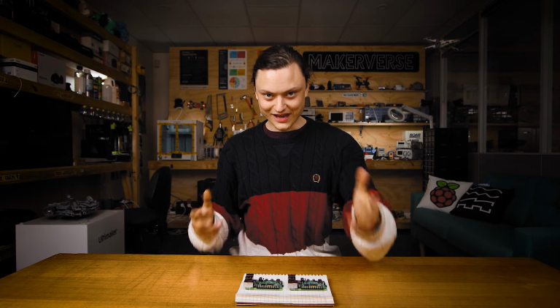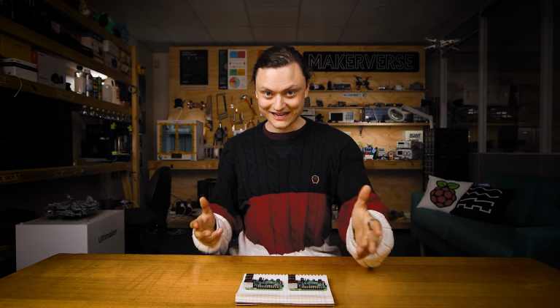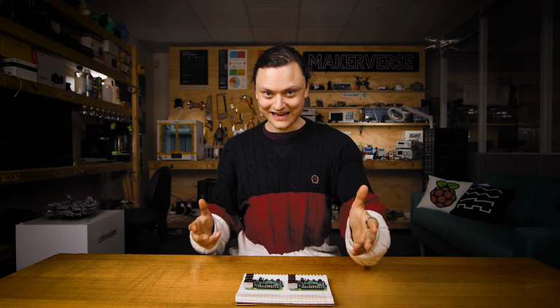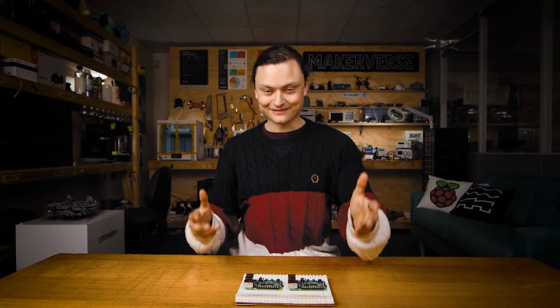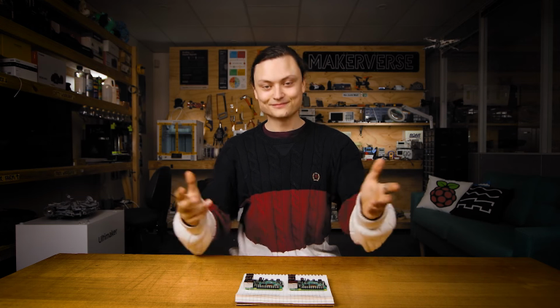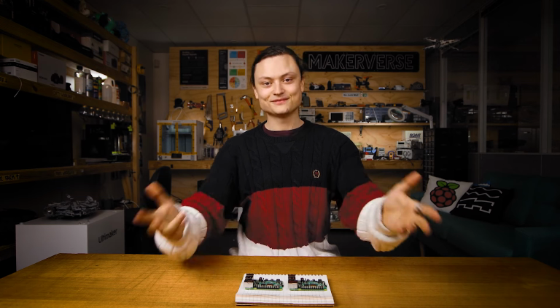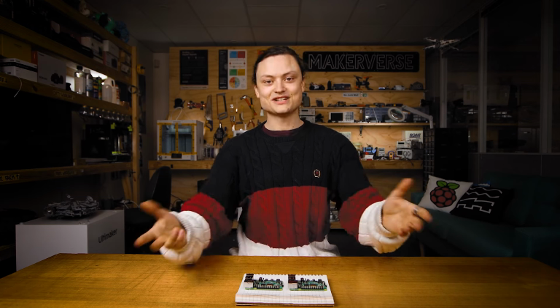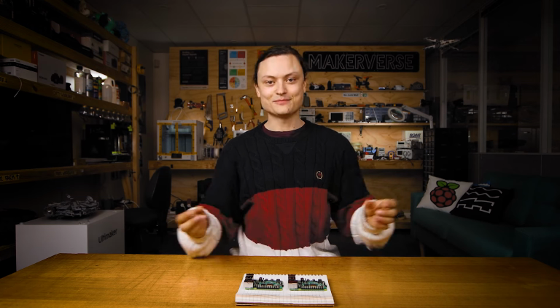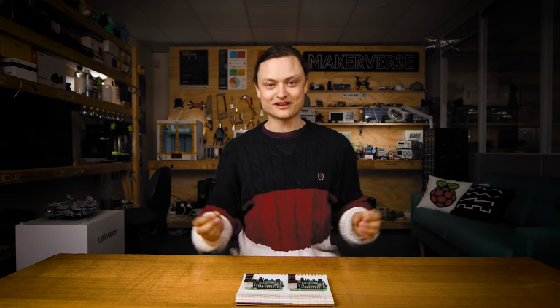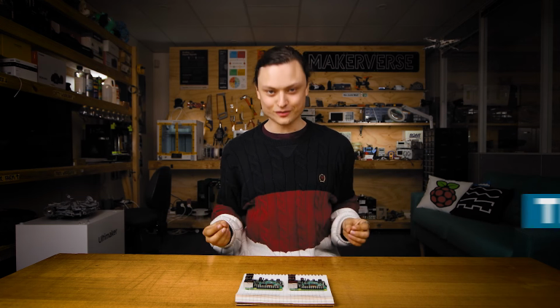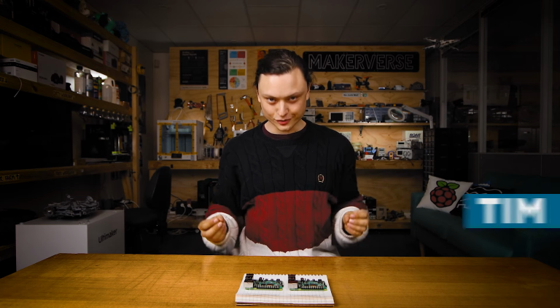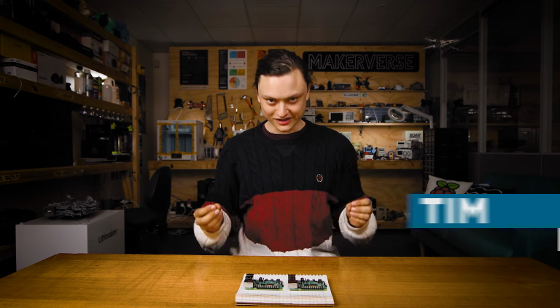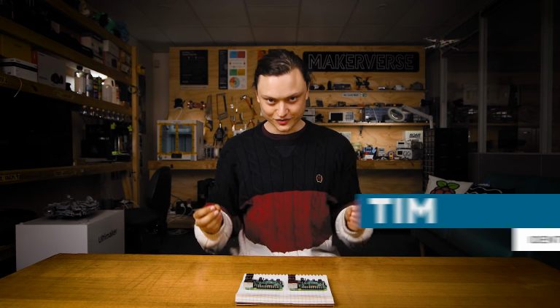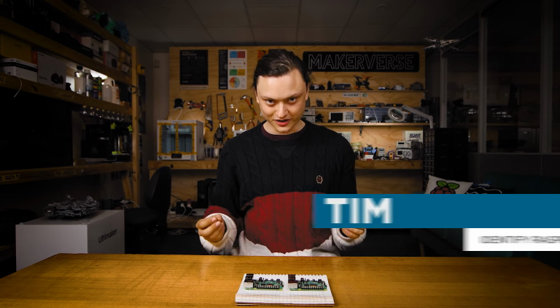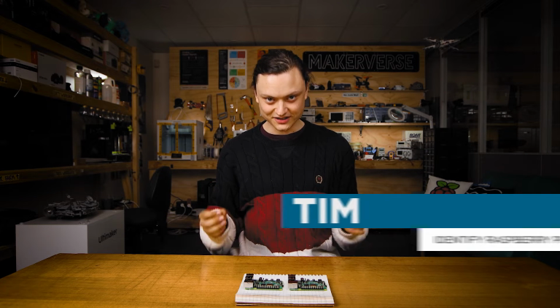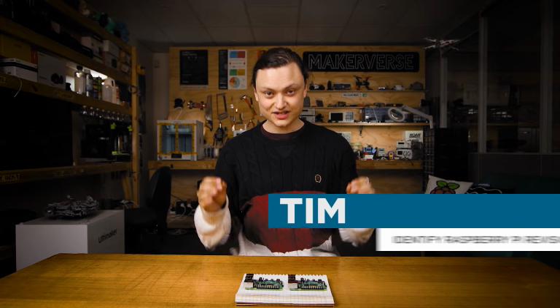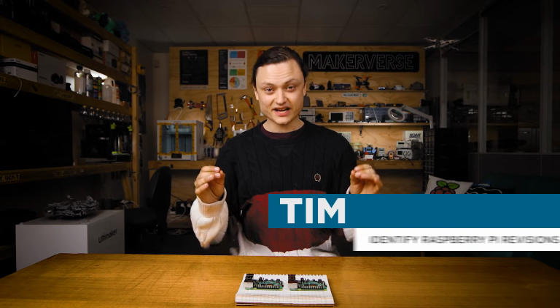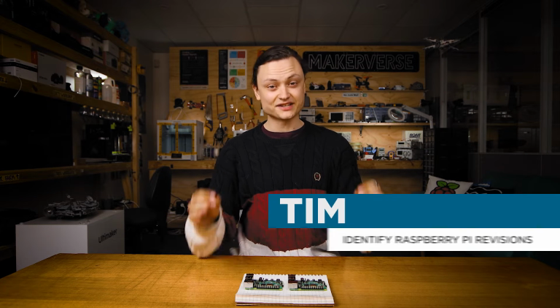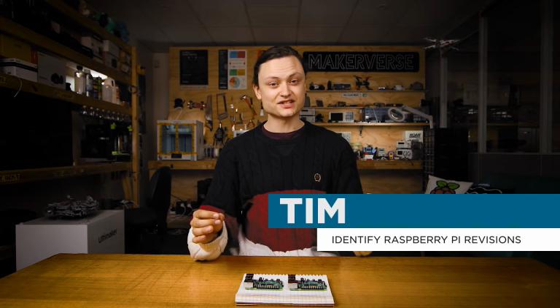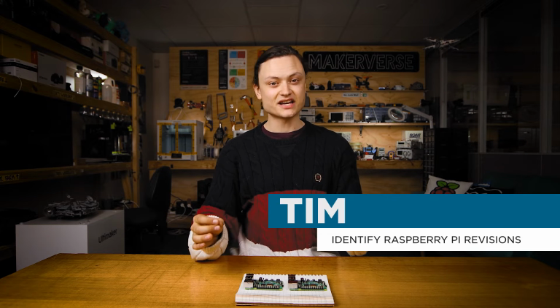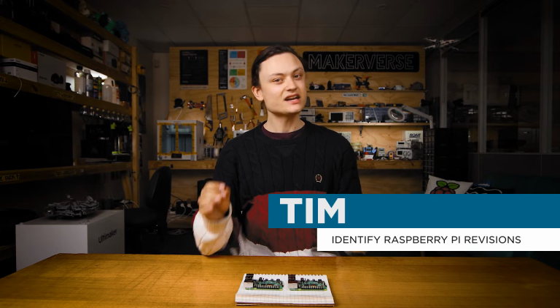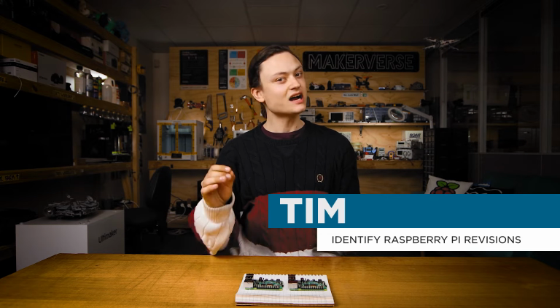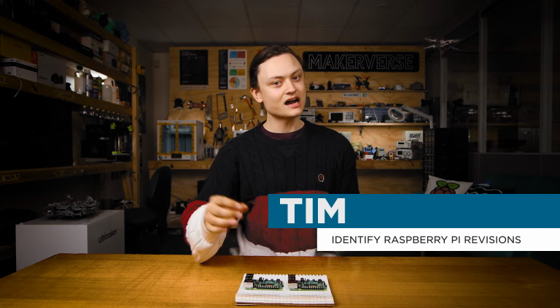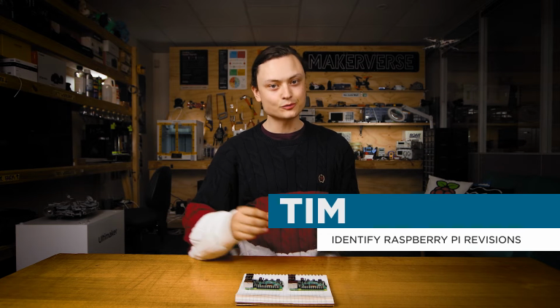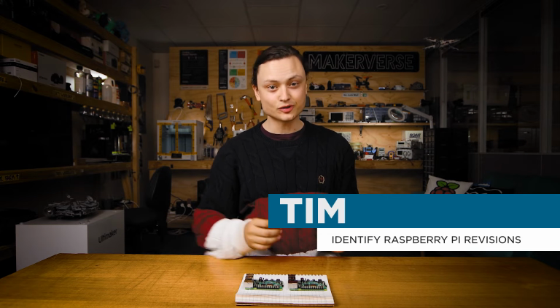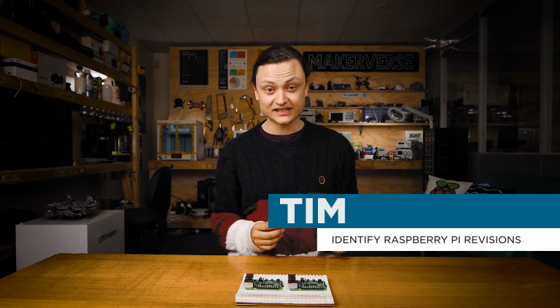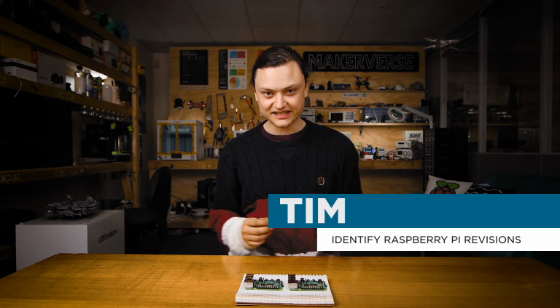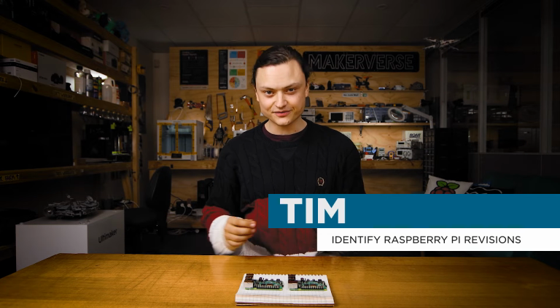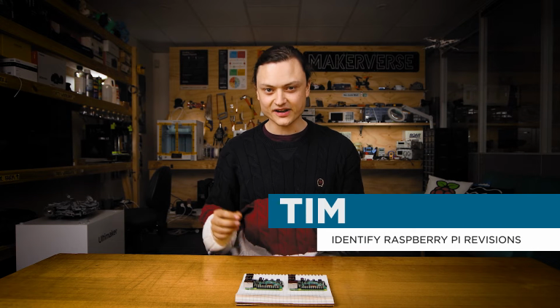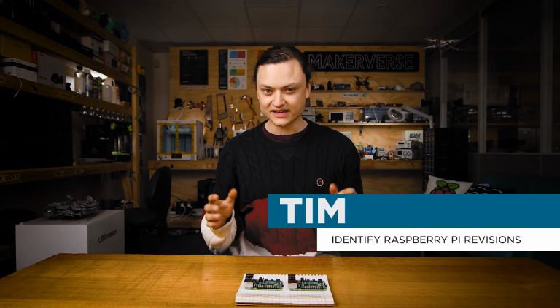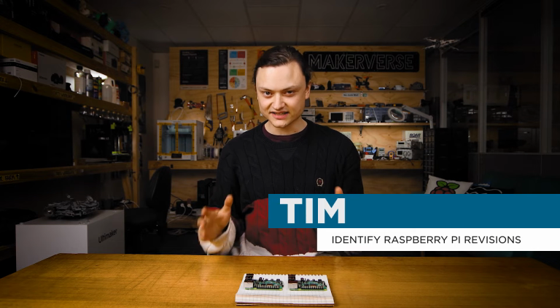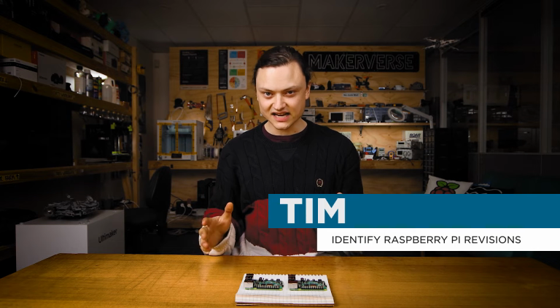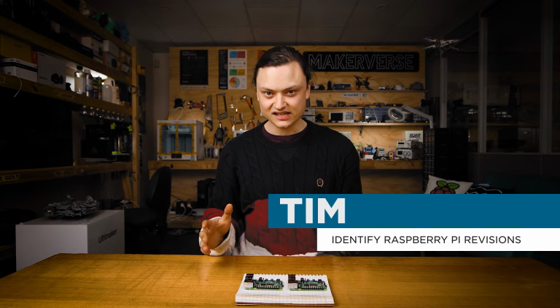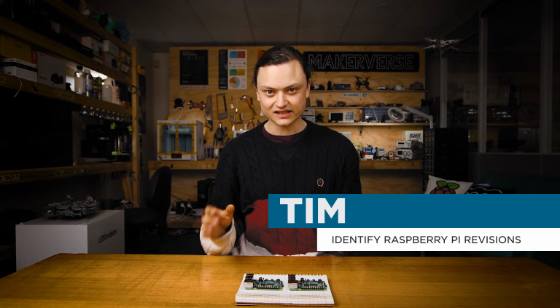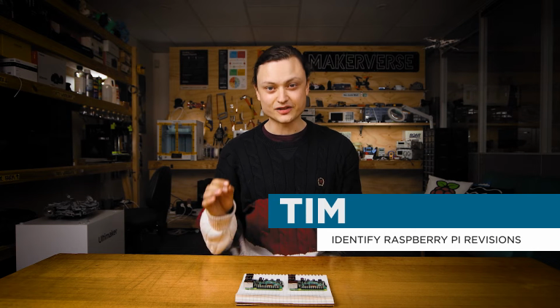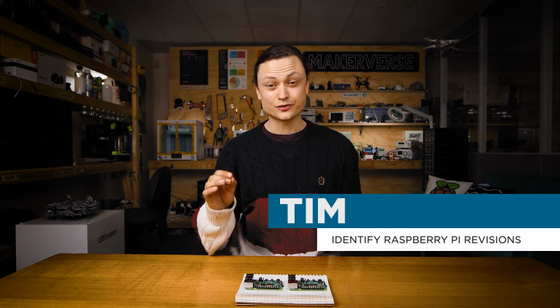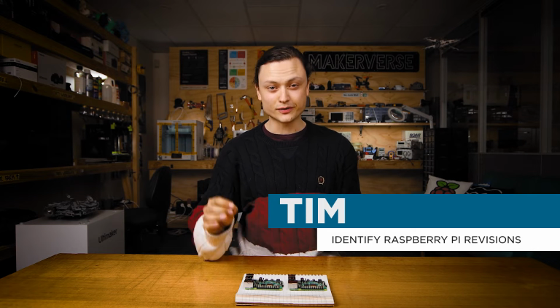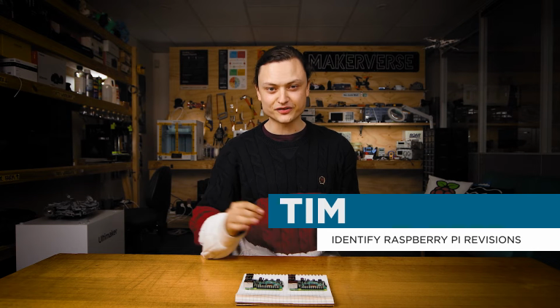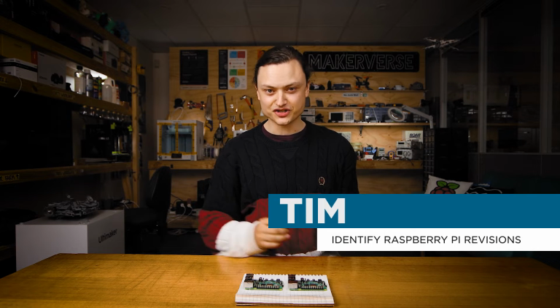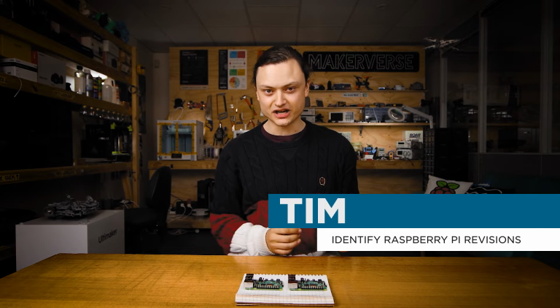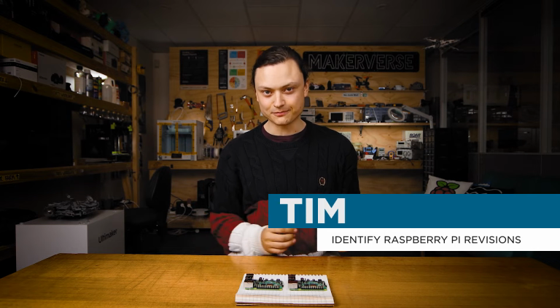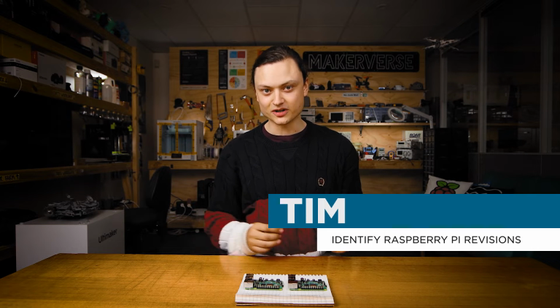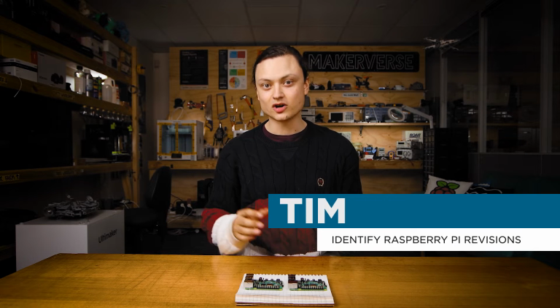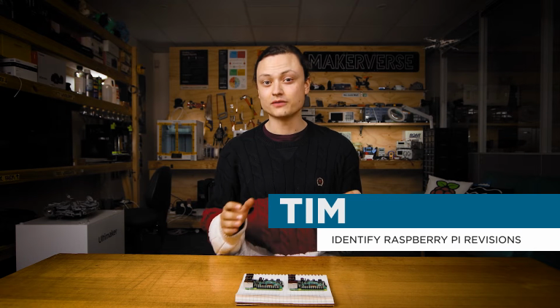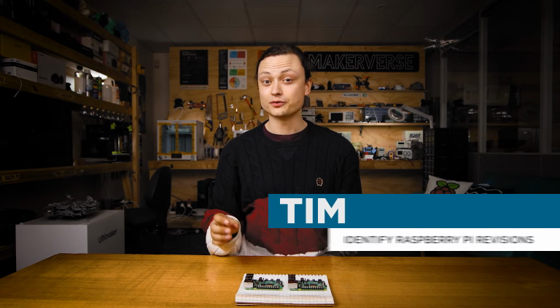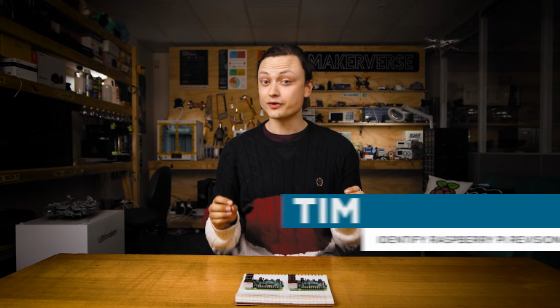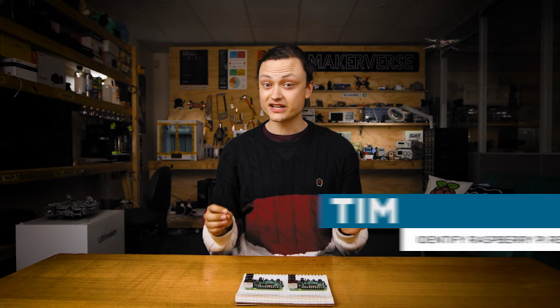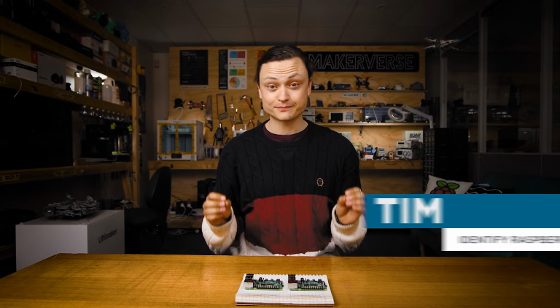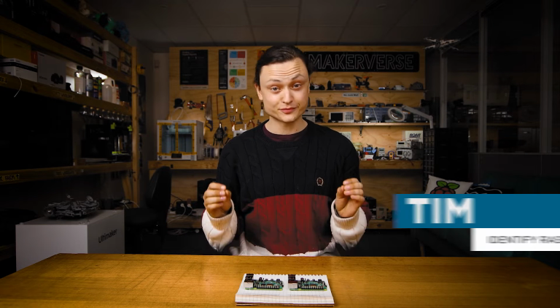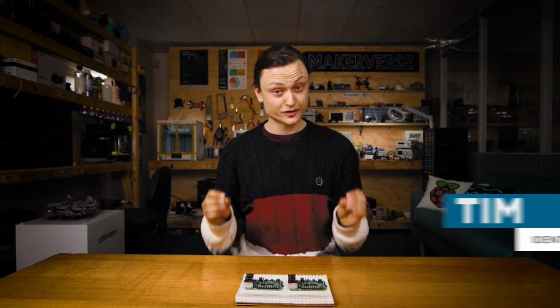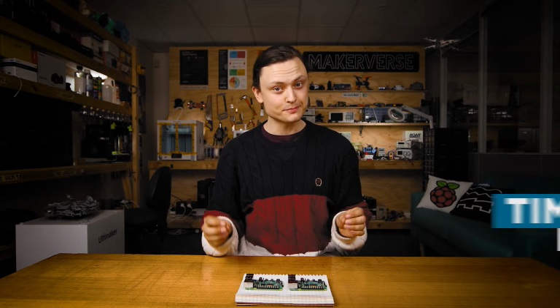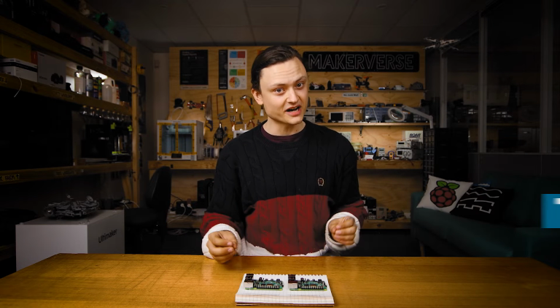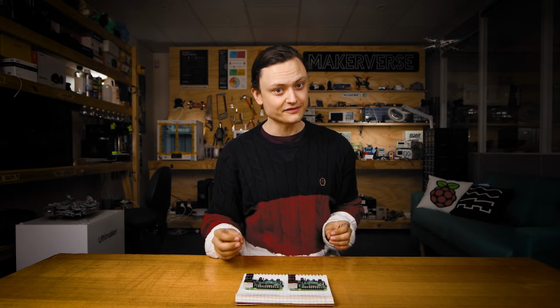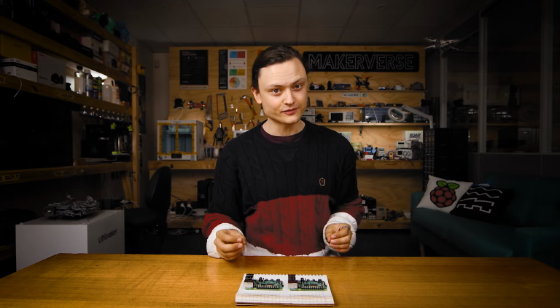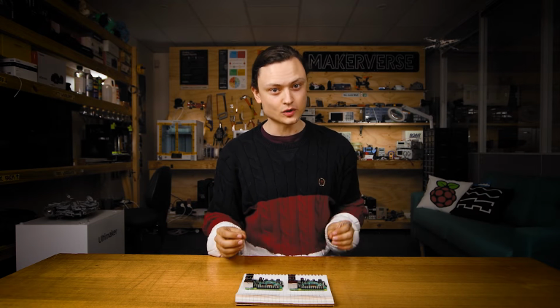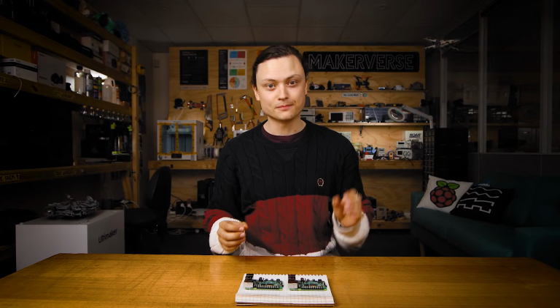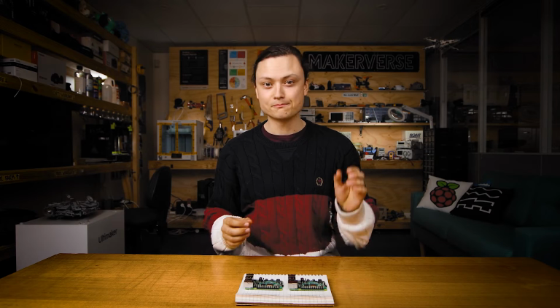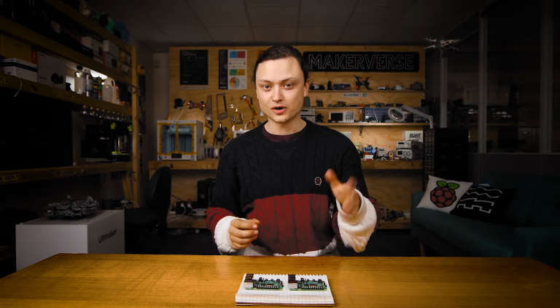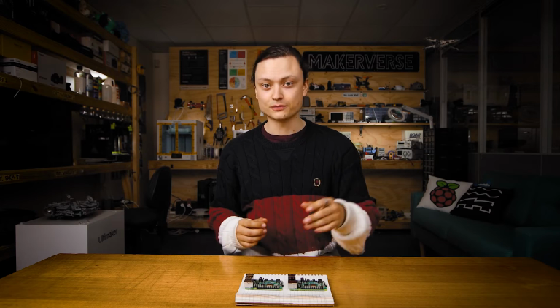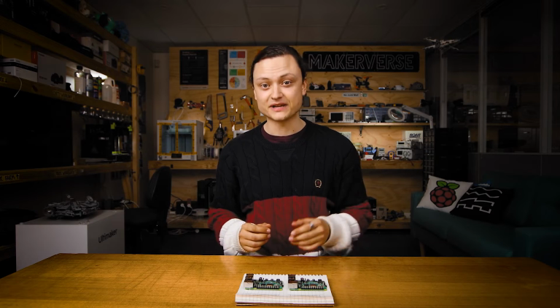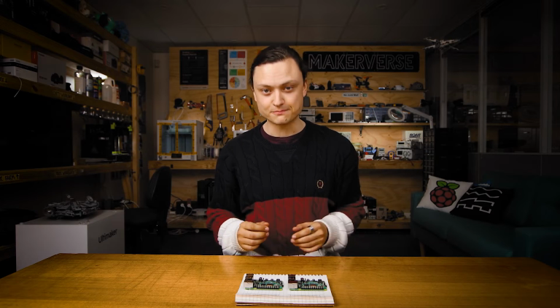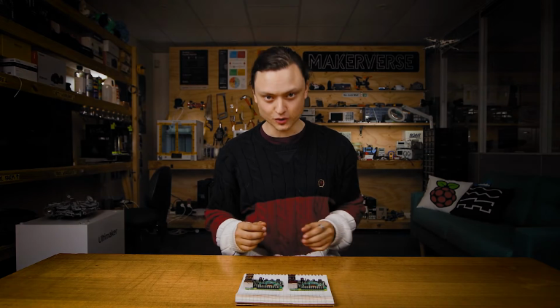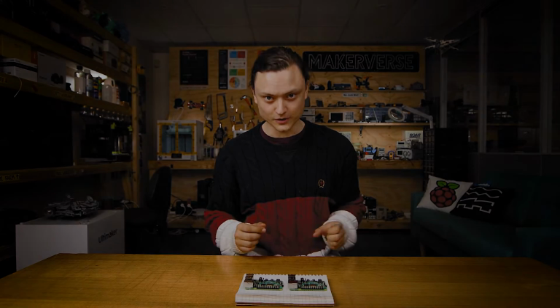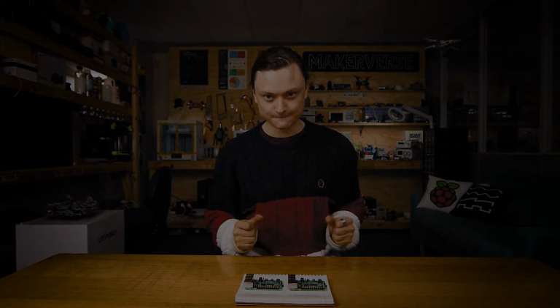Hey gang, Tim here at Core Electronics, and today I will identify exactly the revision number of a Raspberry Pi 4 Model B board.